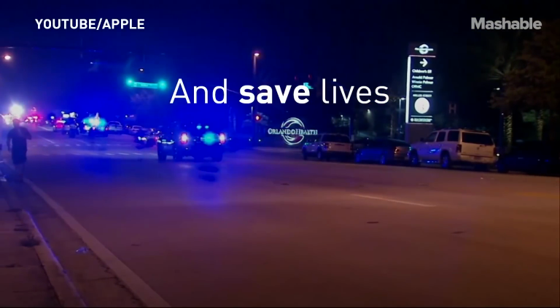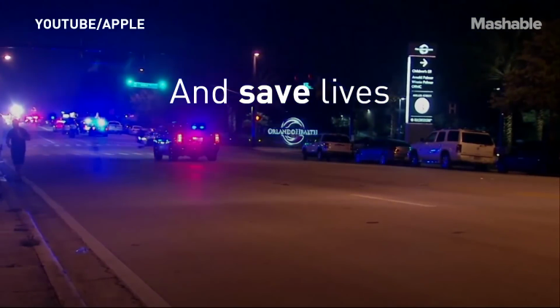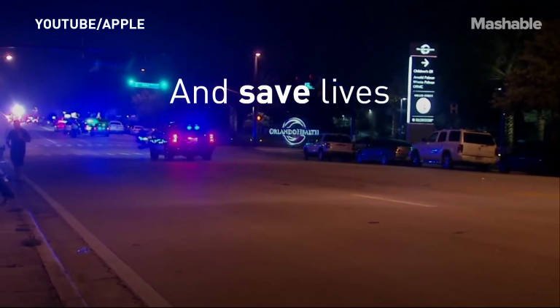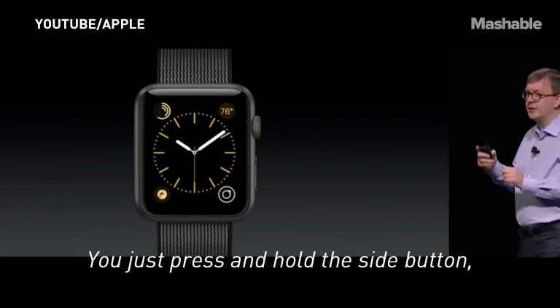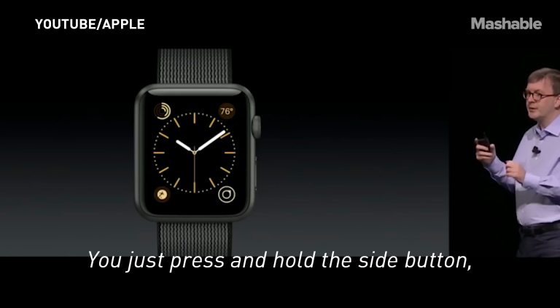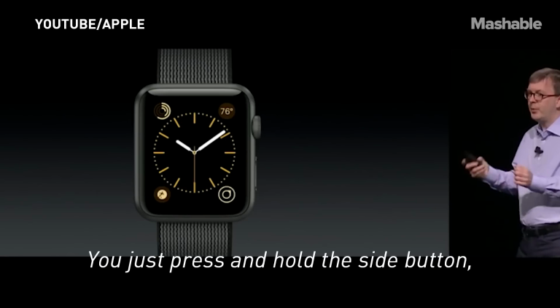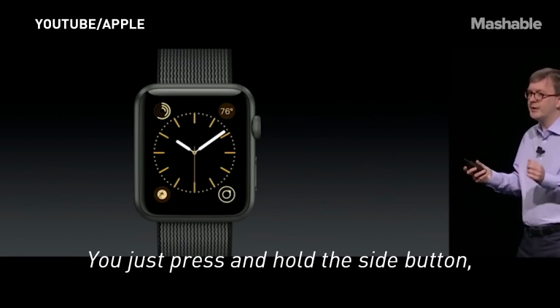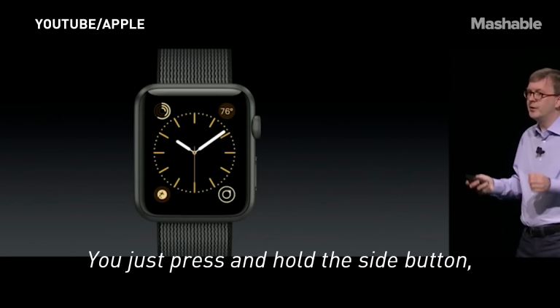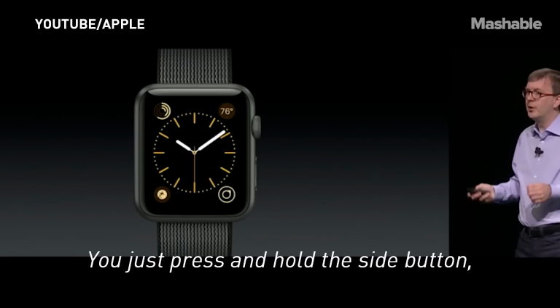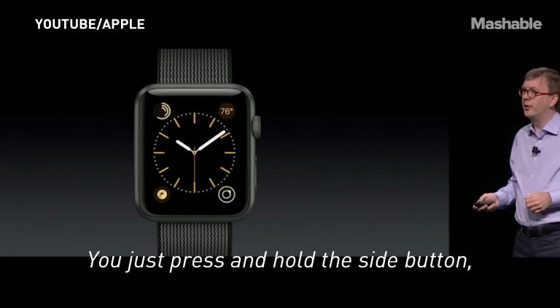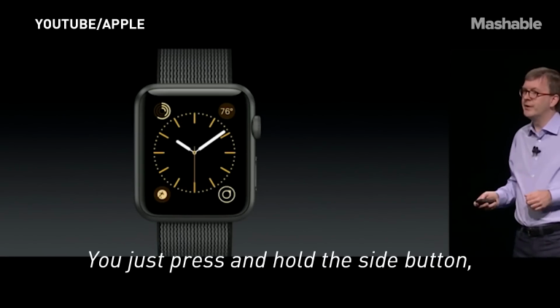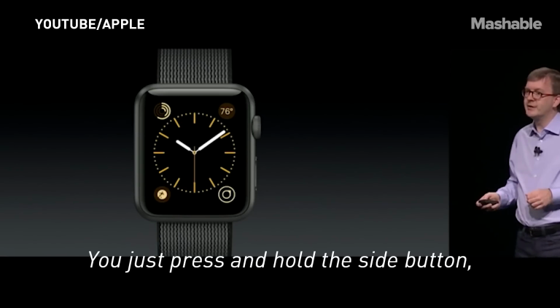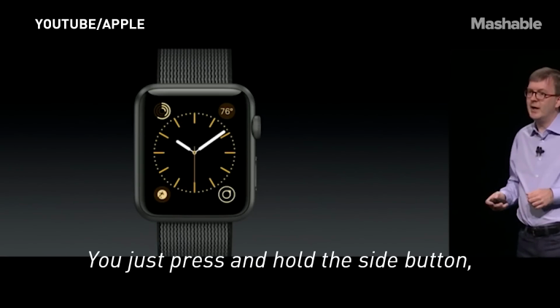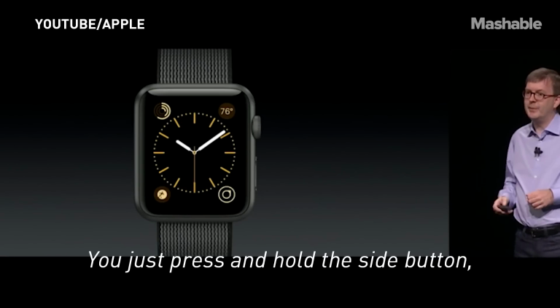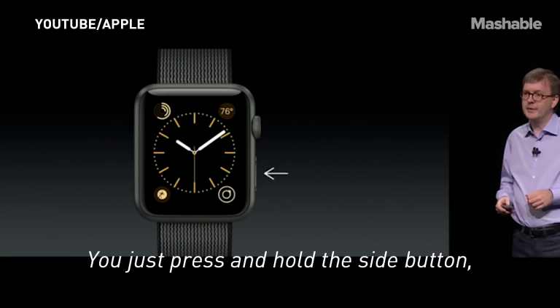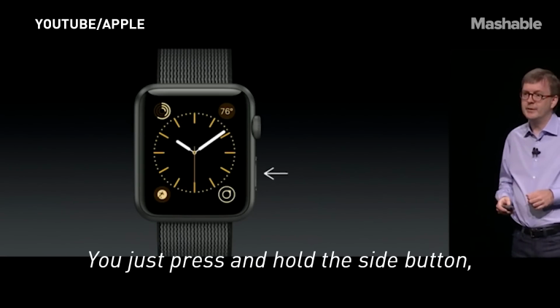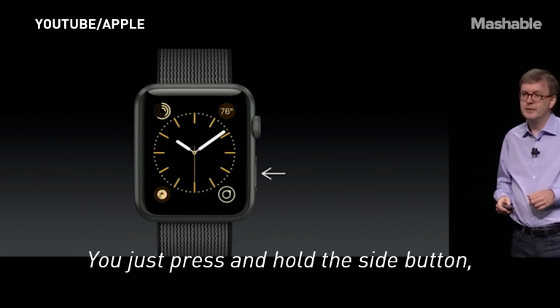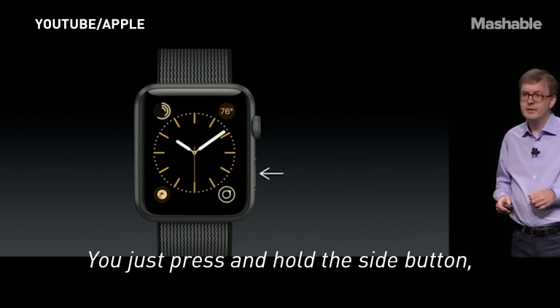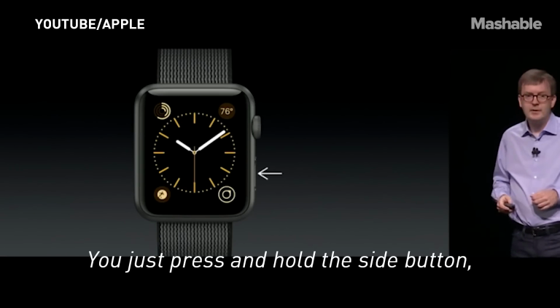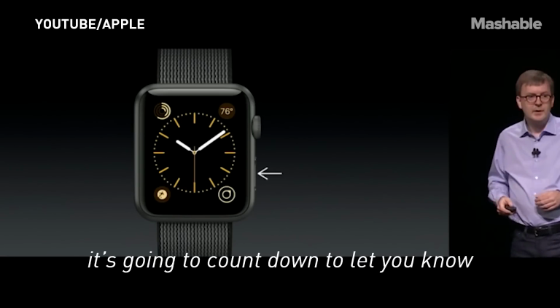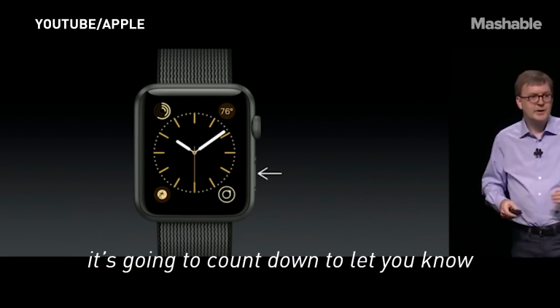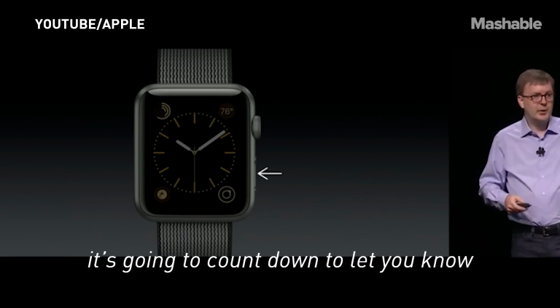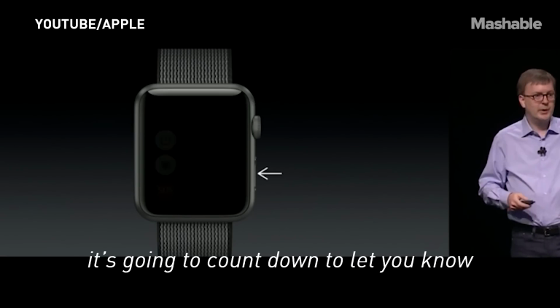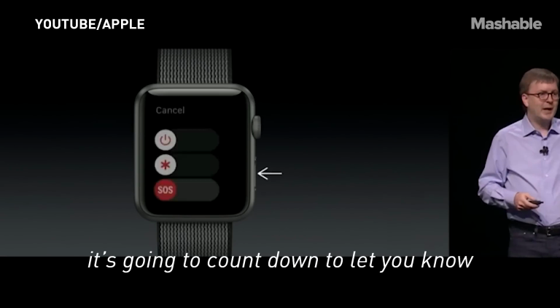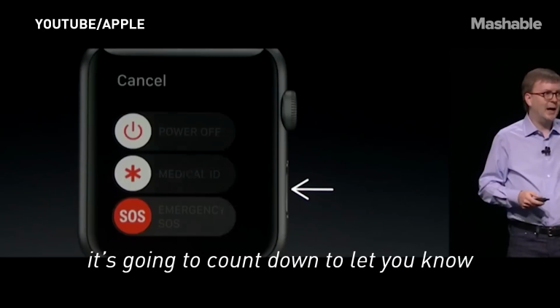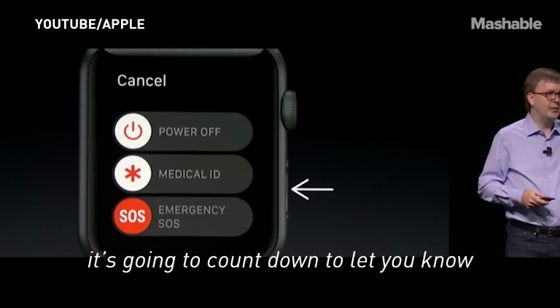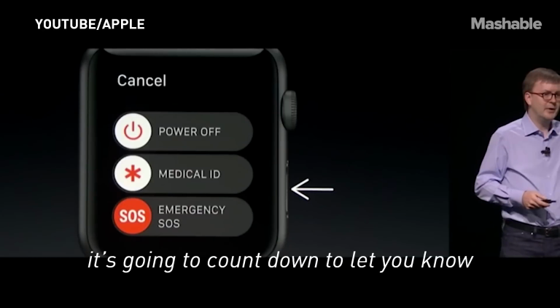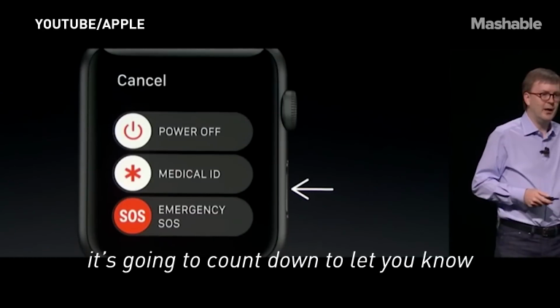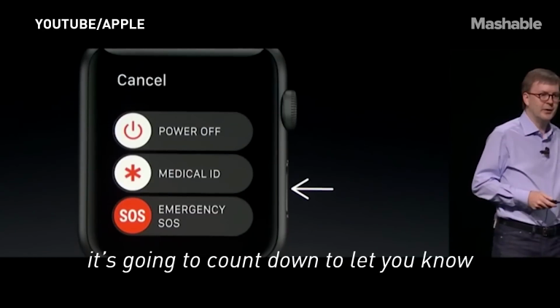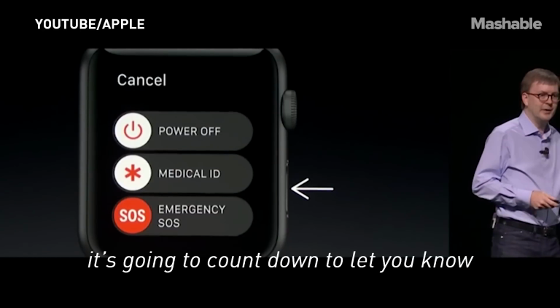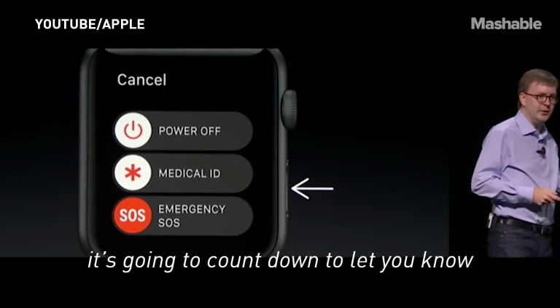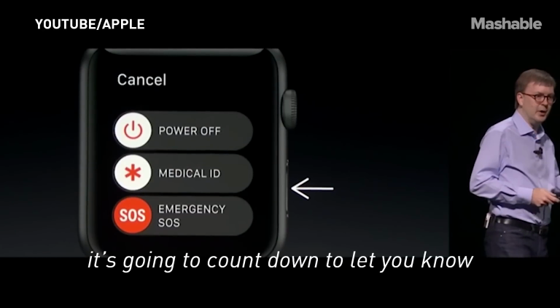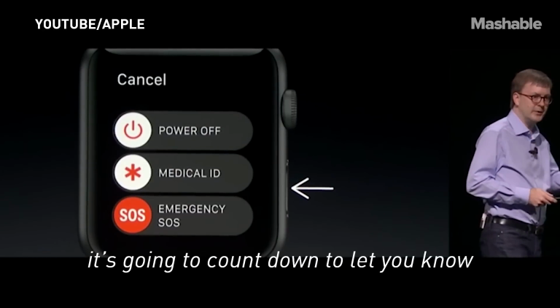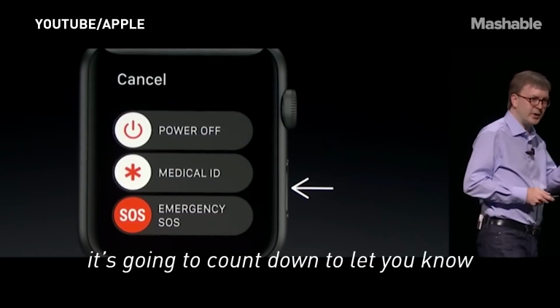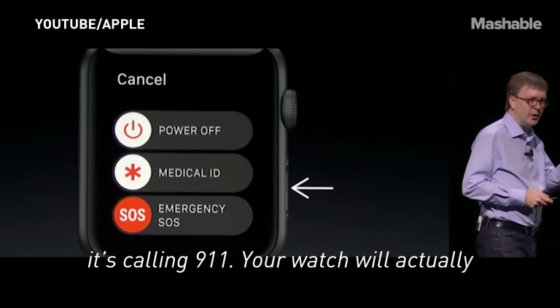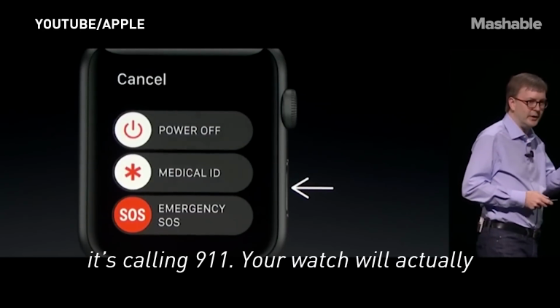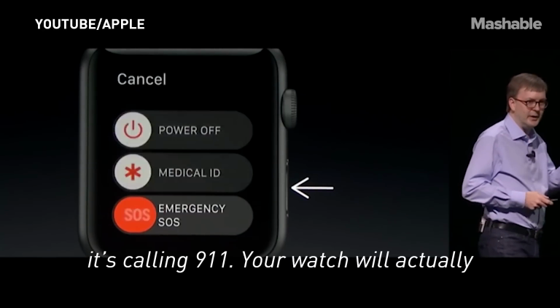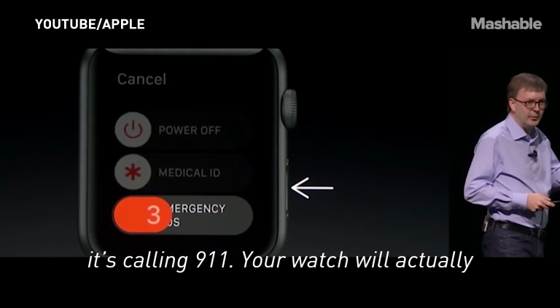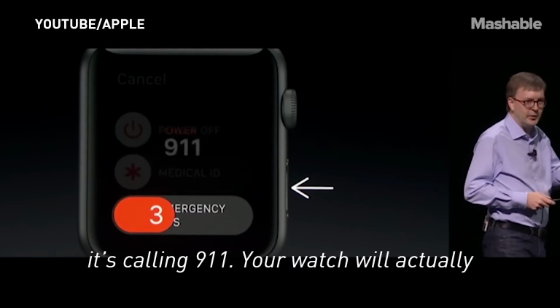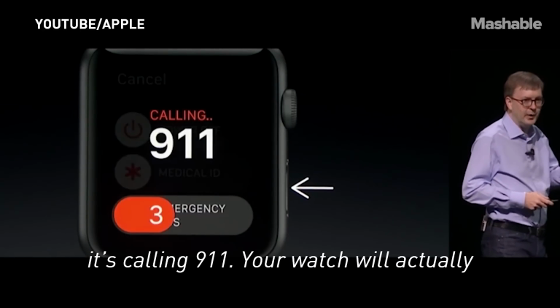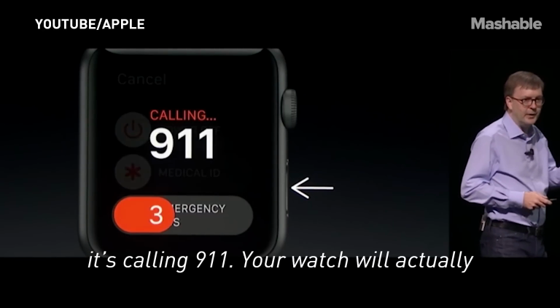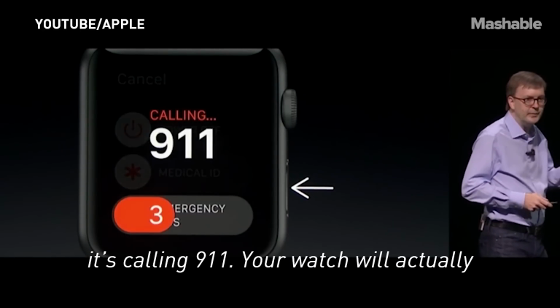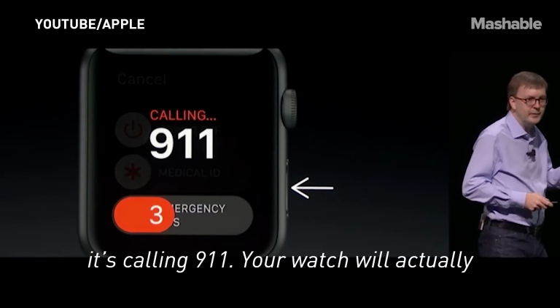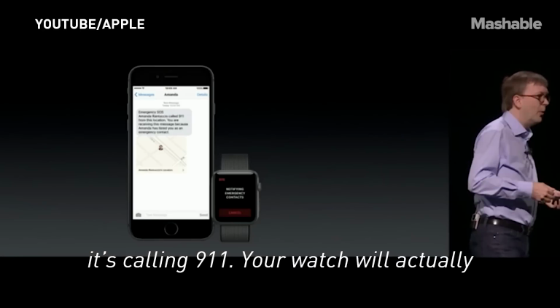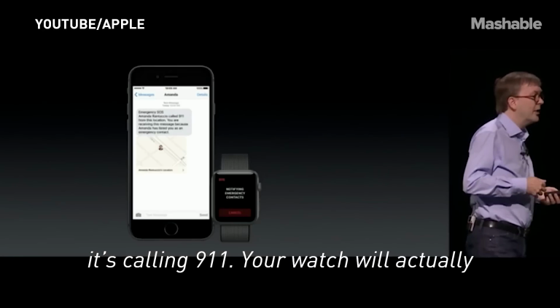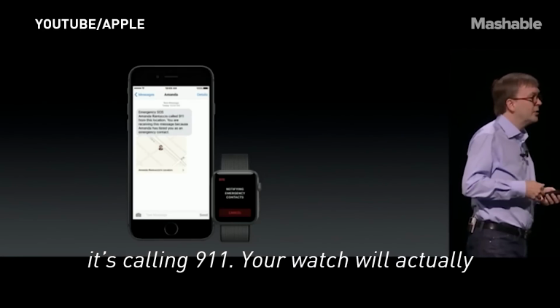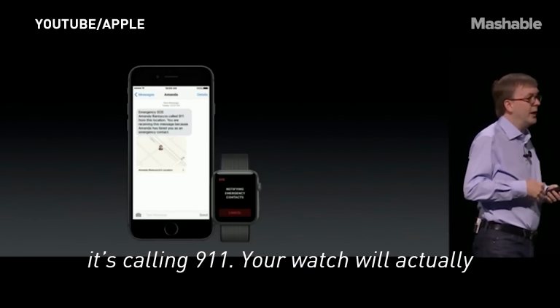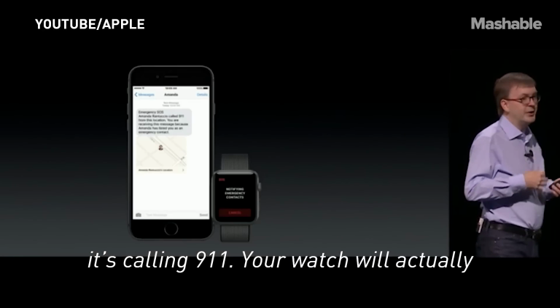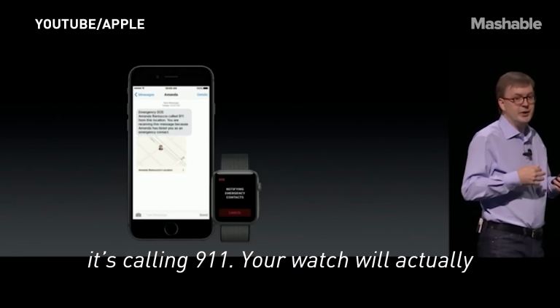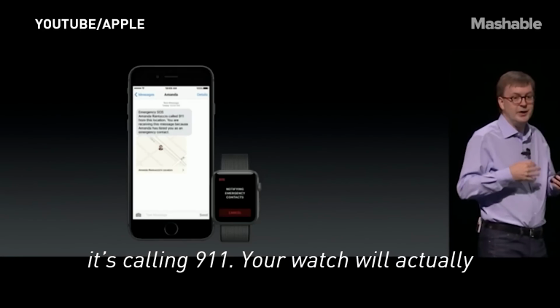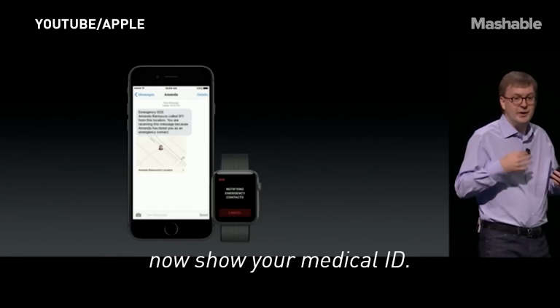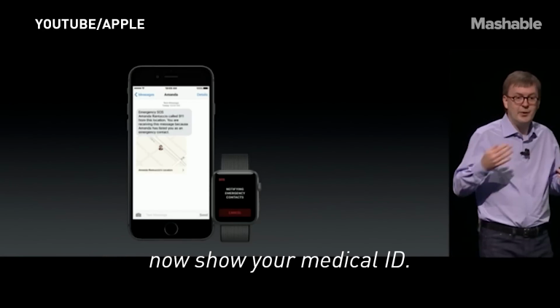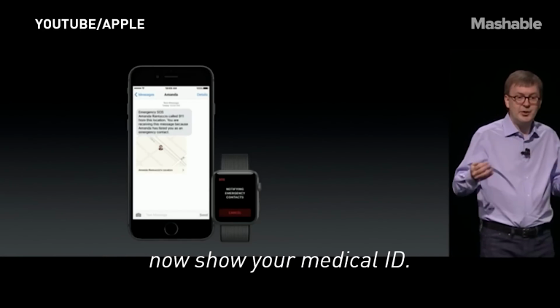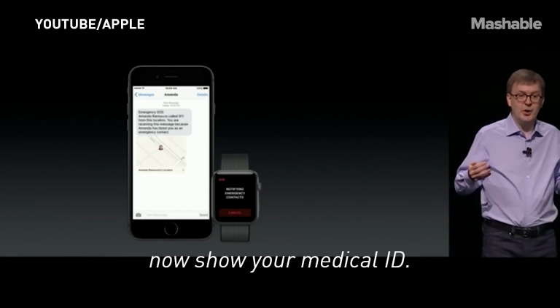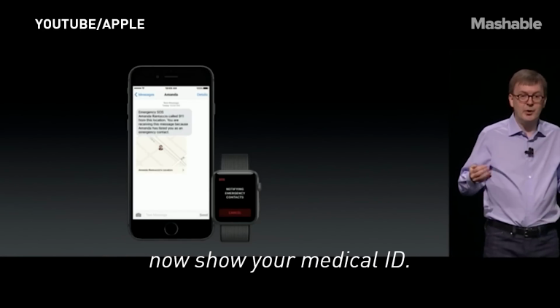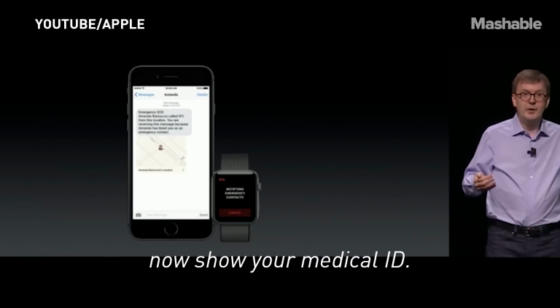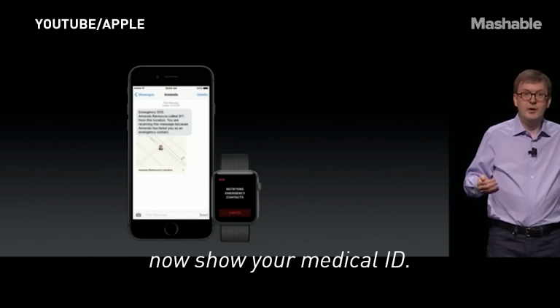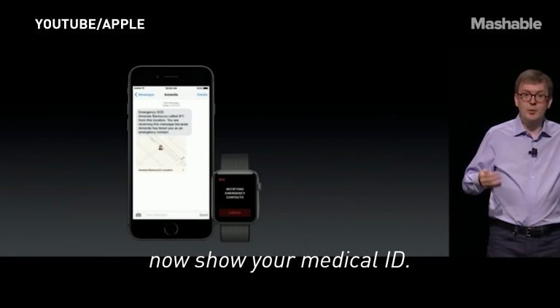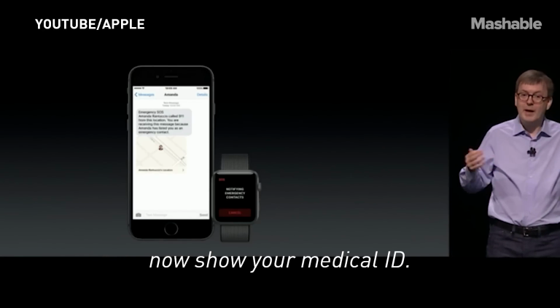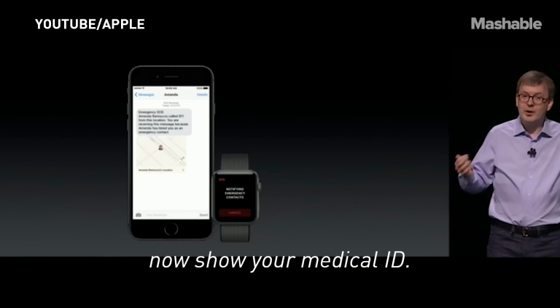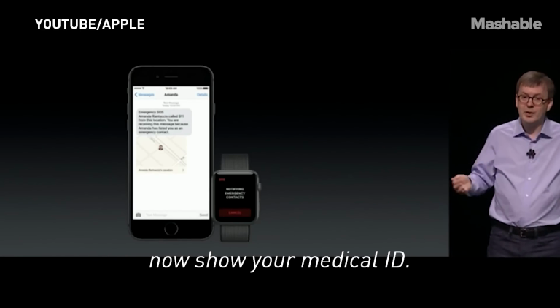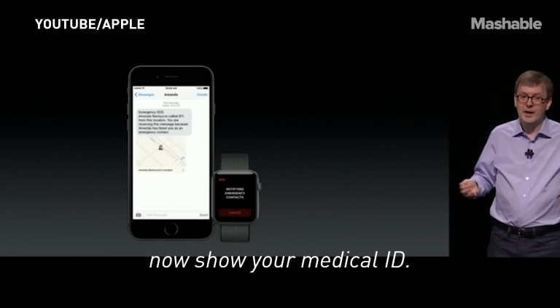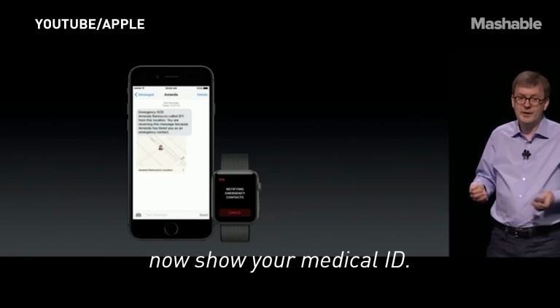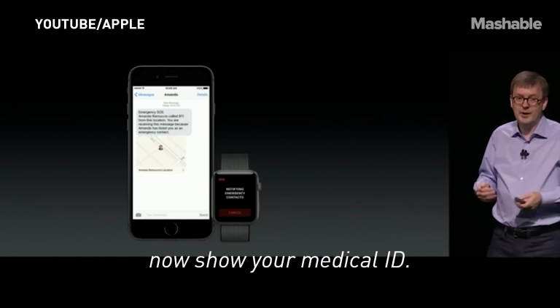You just press and hold the side button. It's going to count down to let you know it's calling 911. Your watch will actually now show your medical ID.